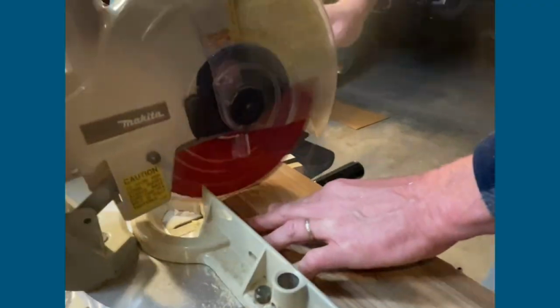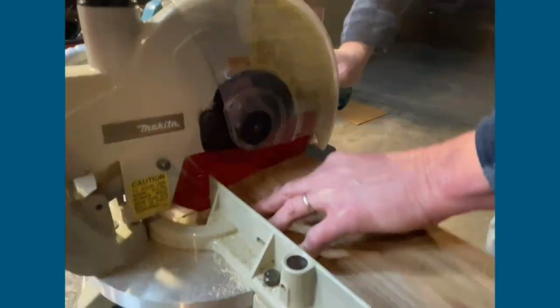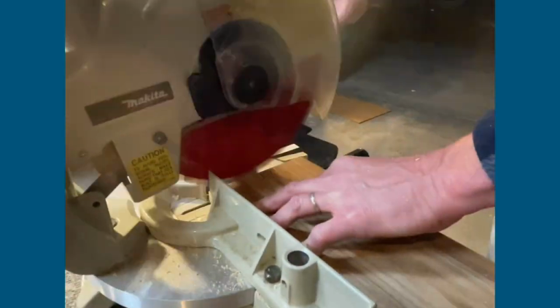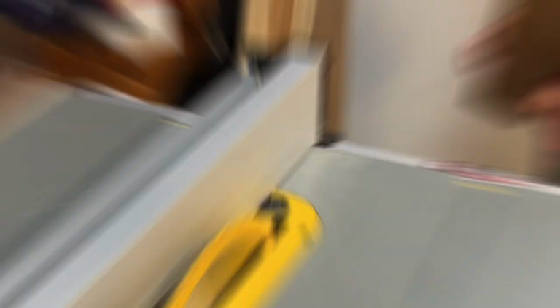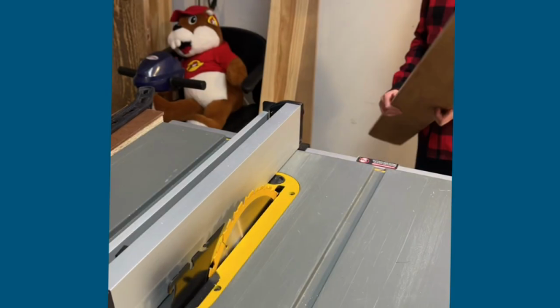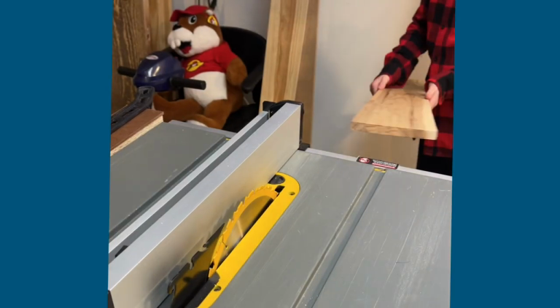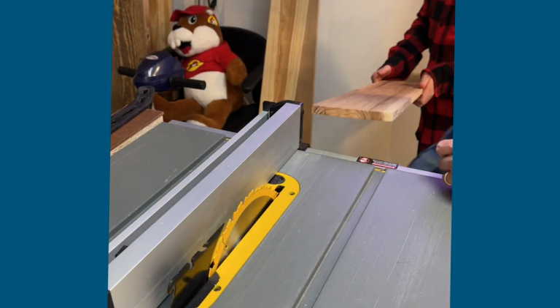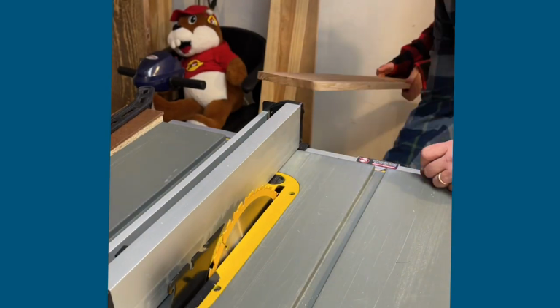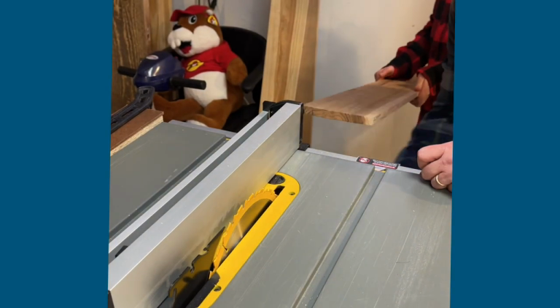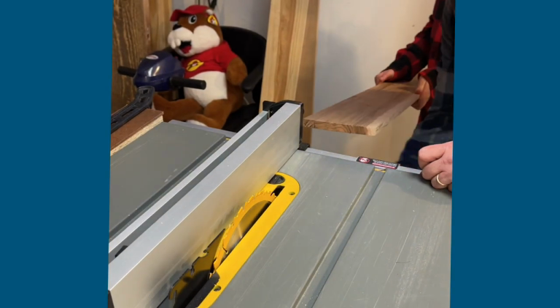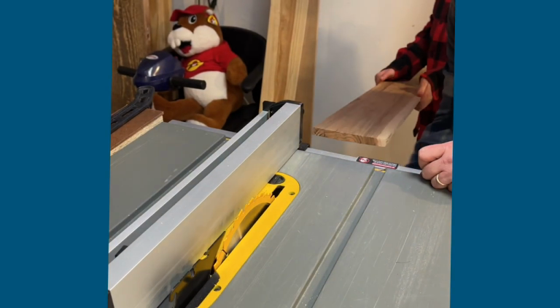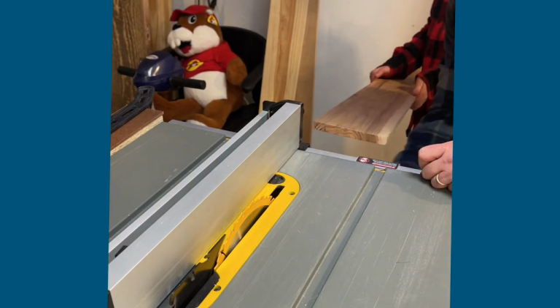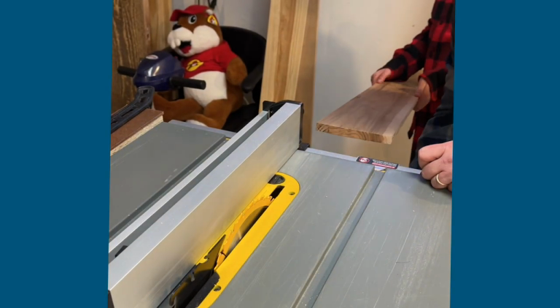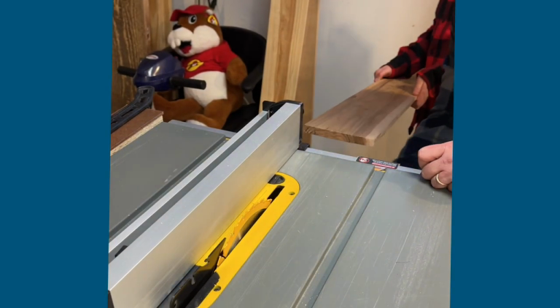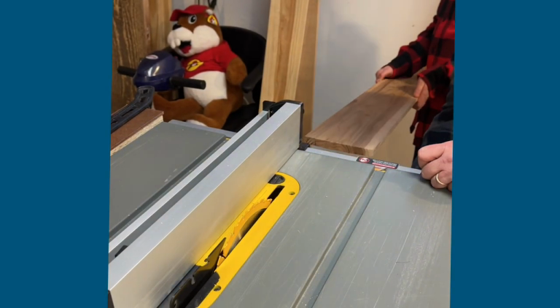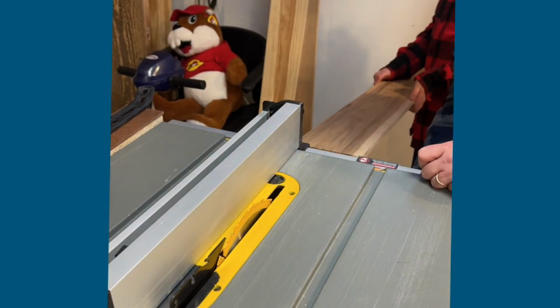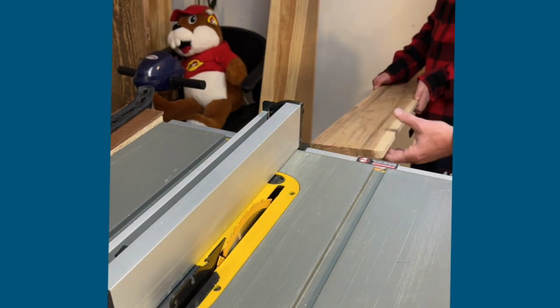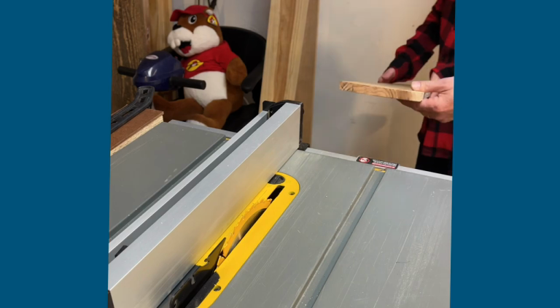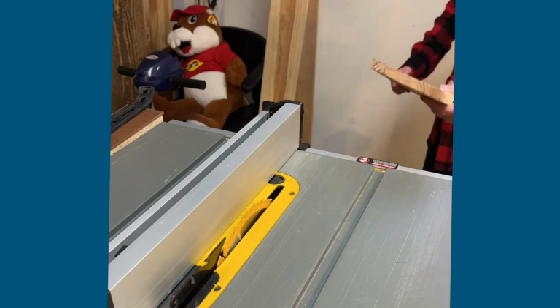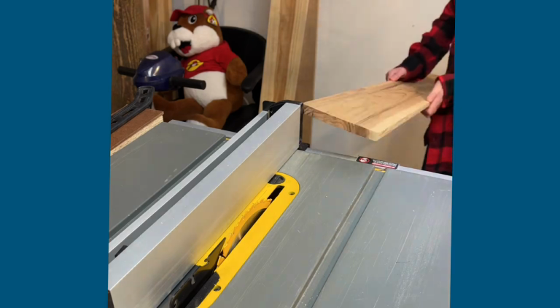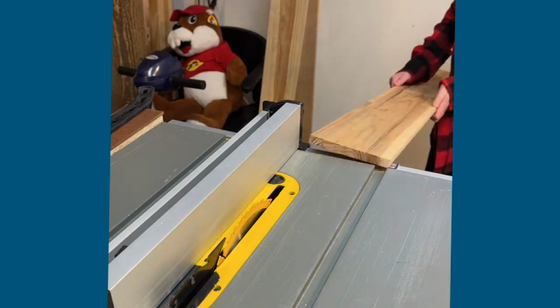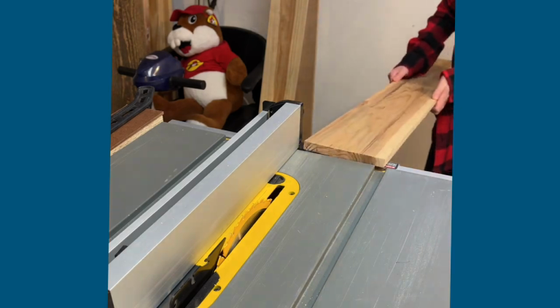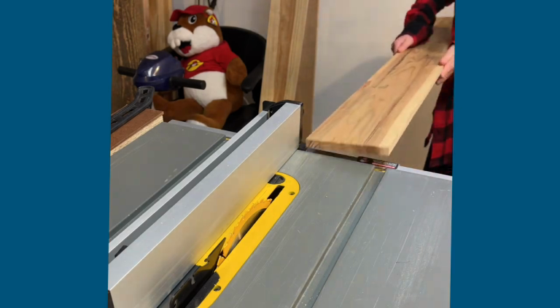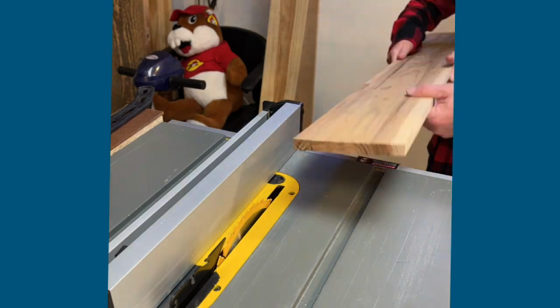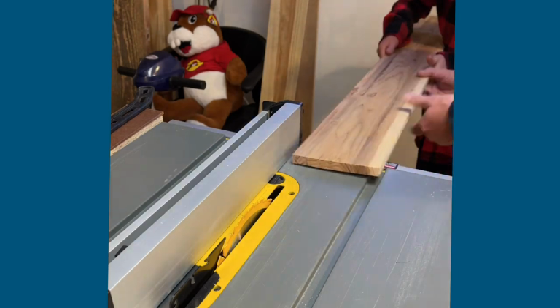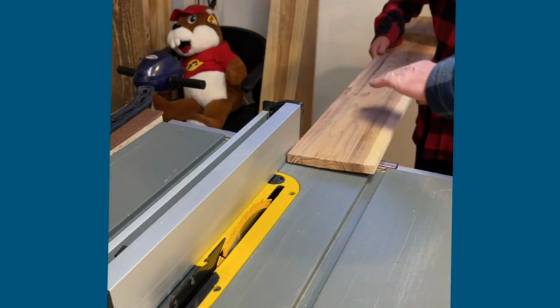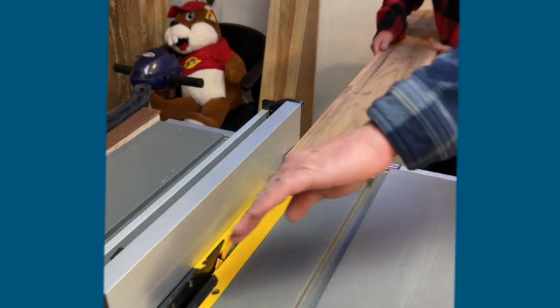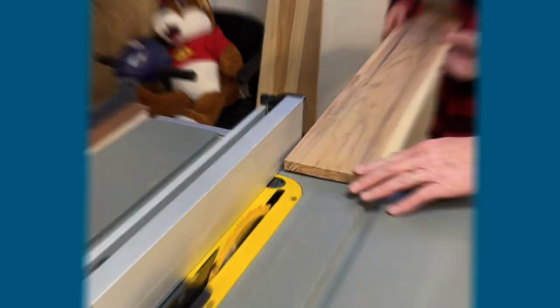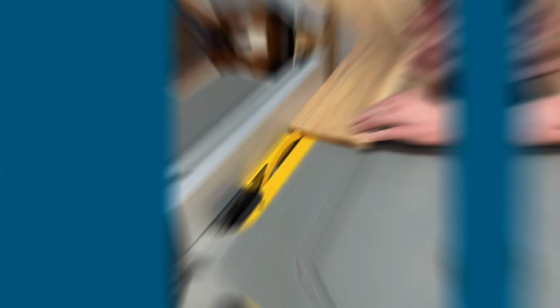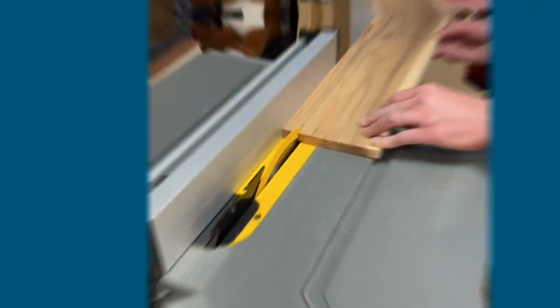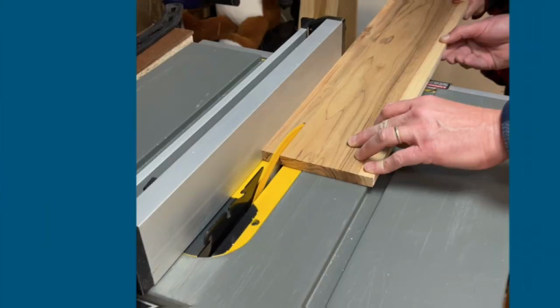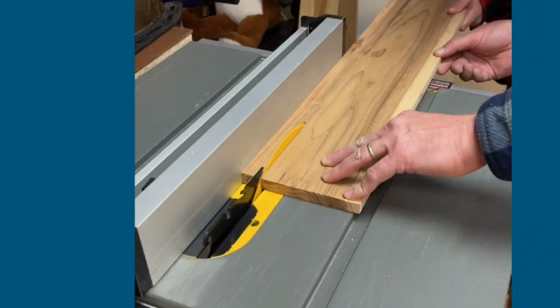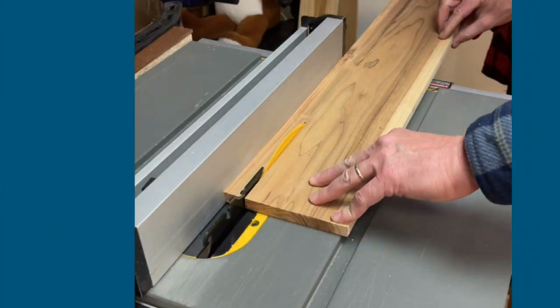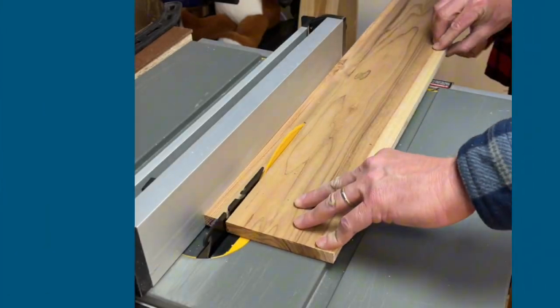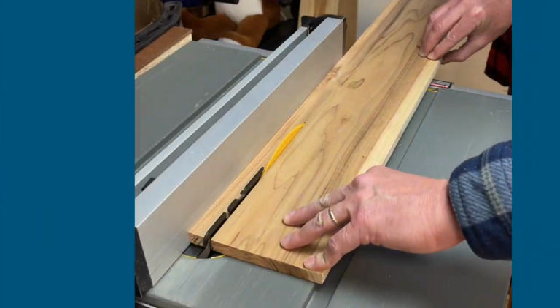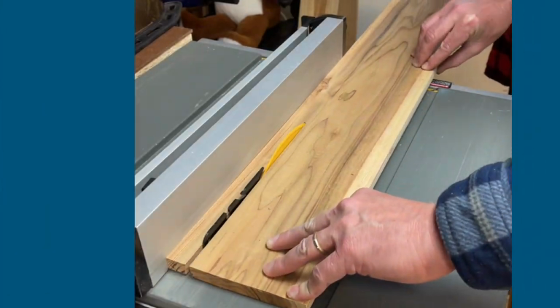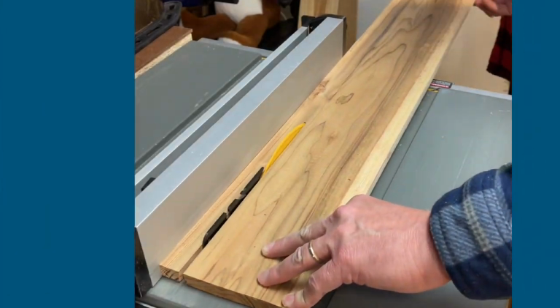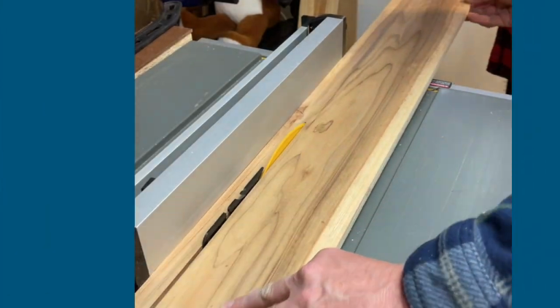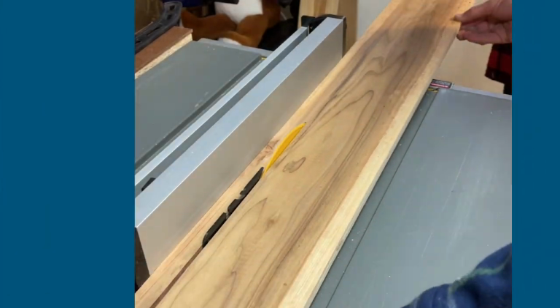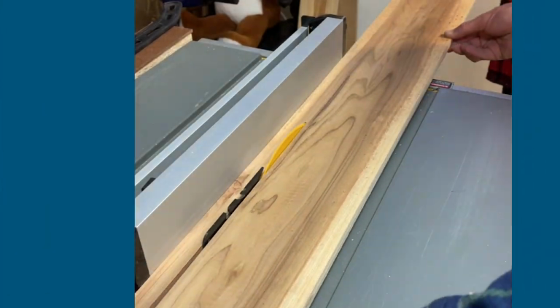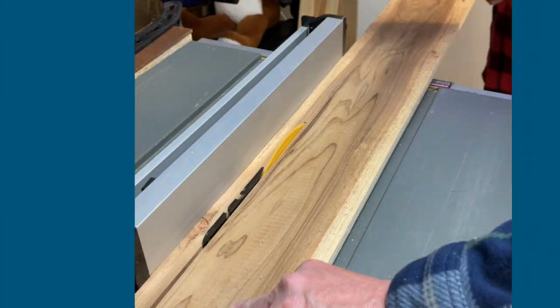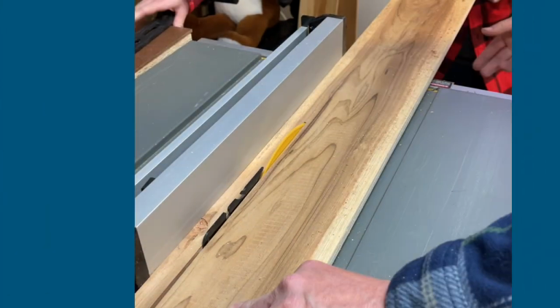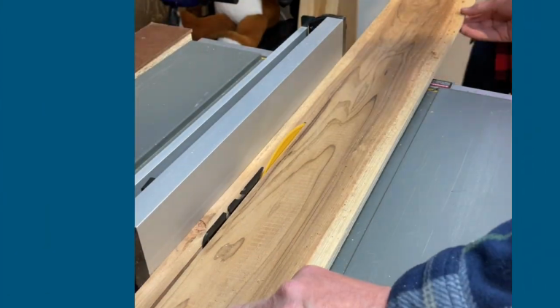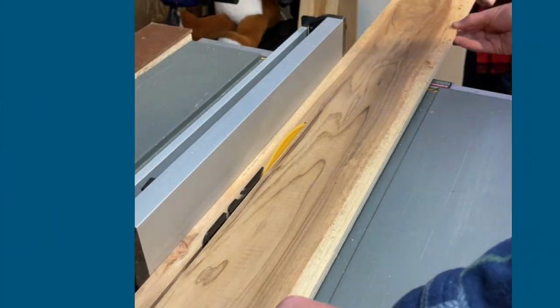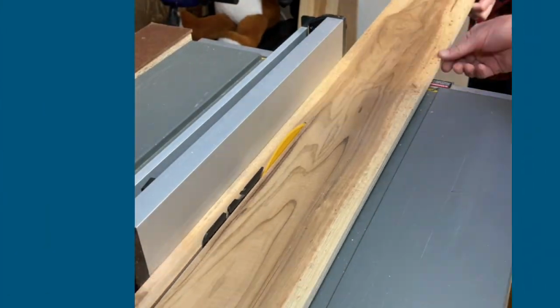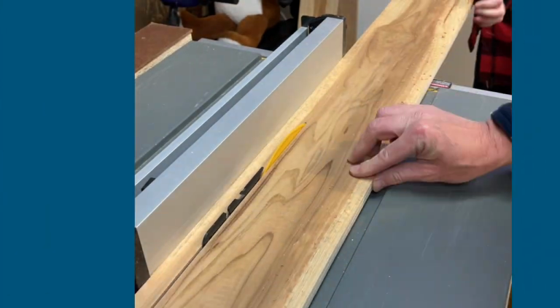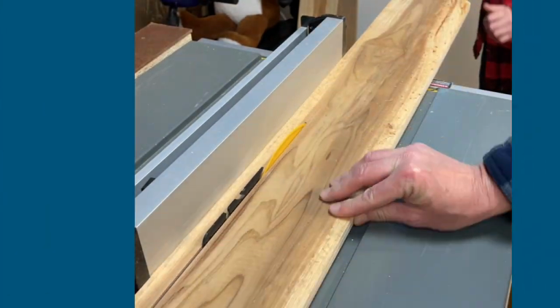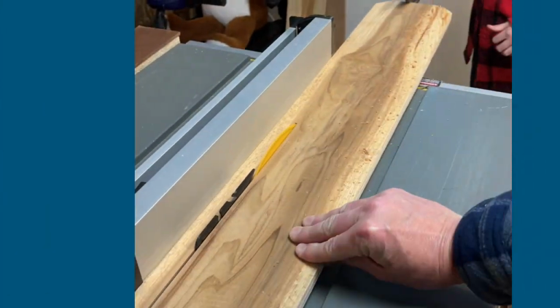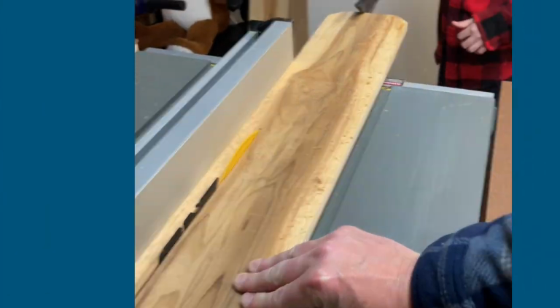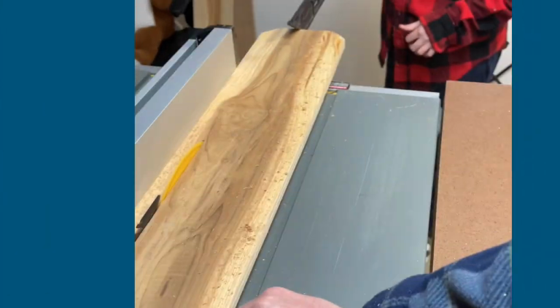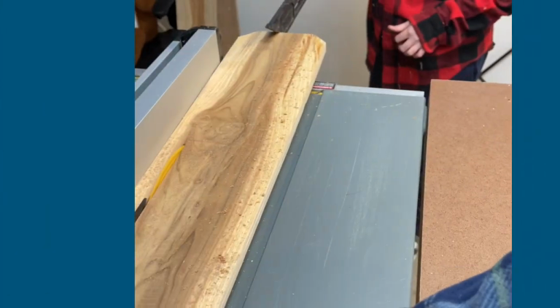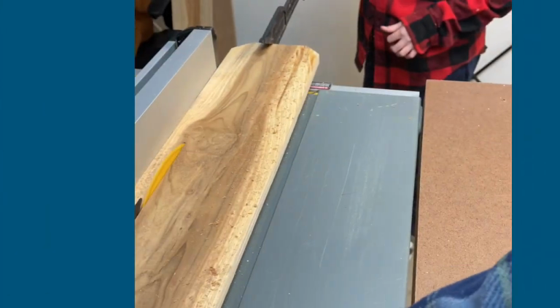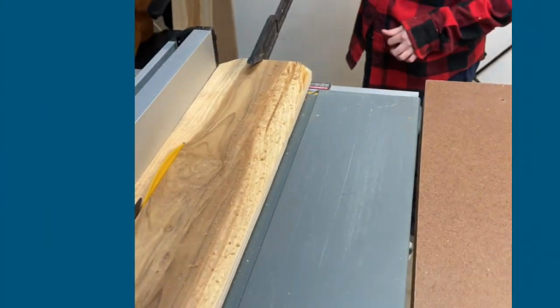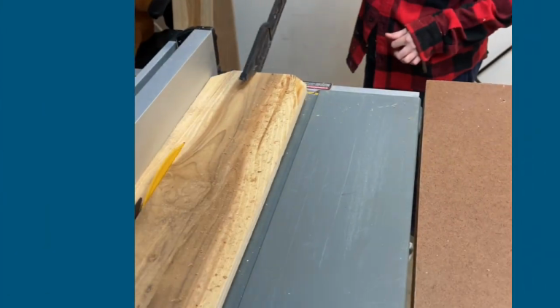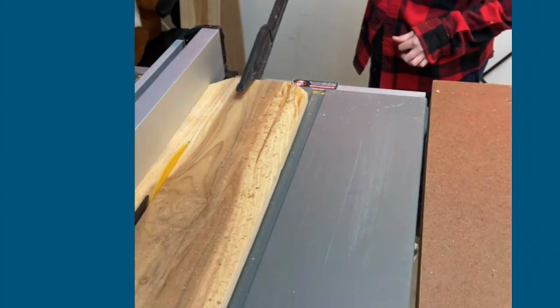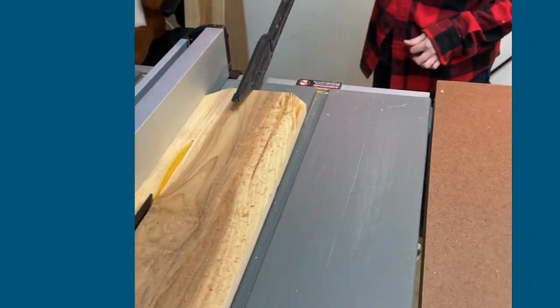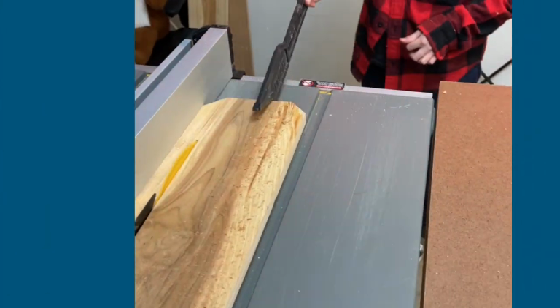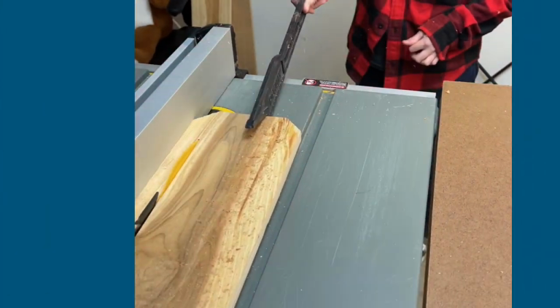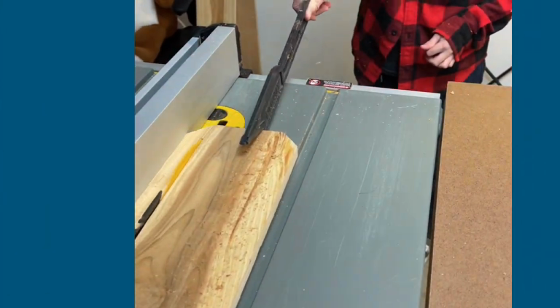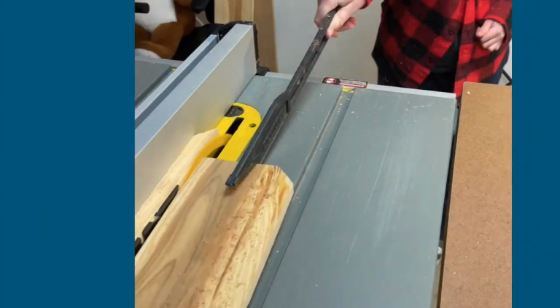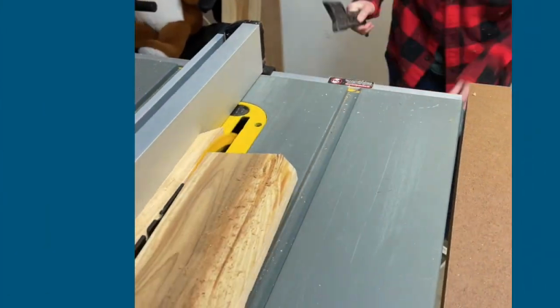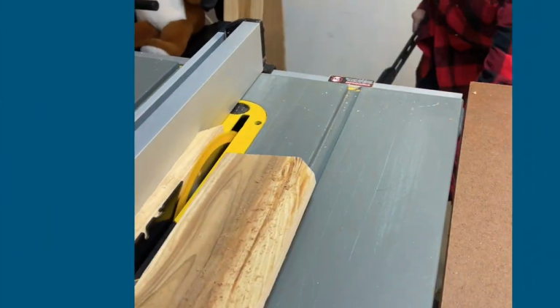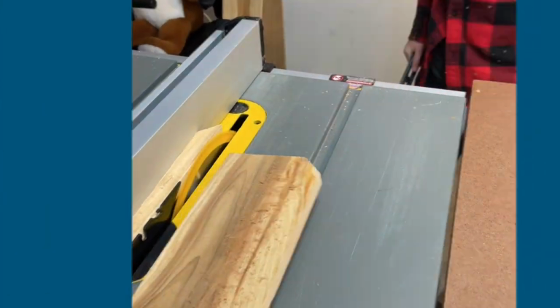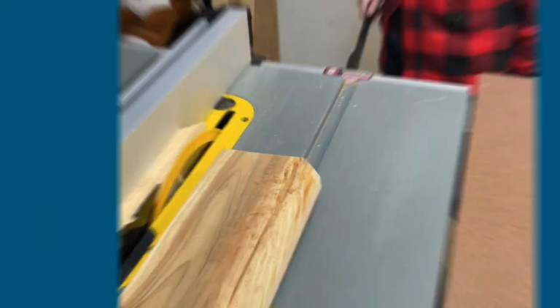This was Vinnie's first time using the table saw, and he did a great job.